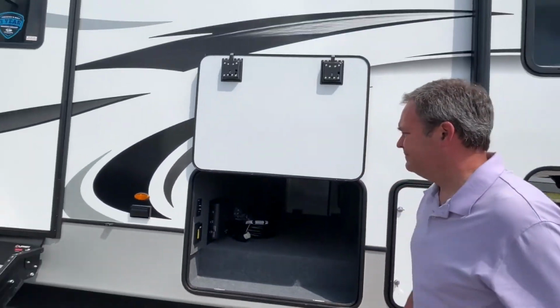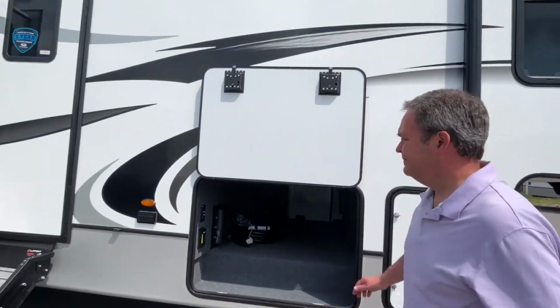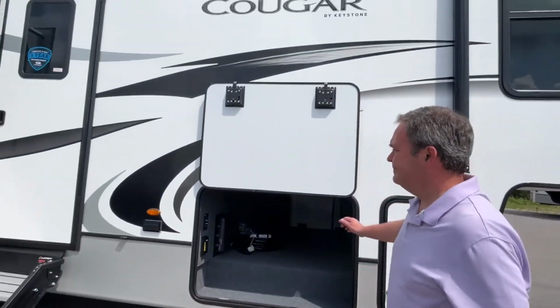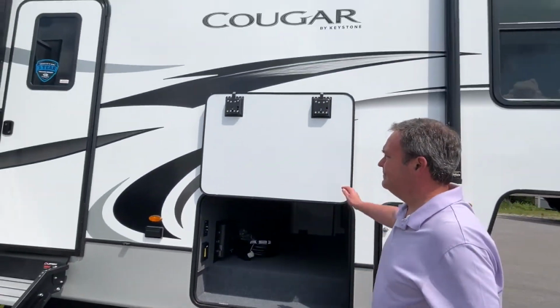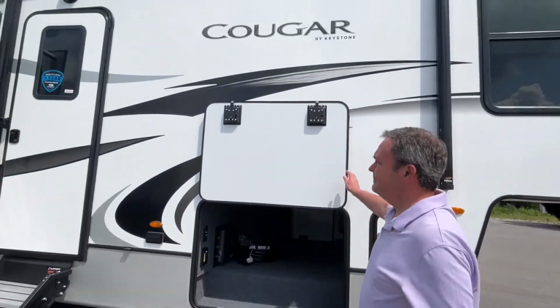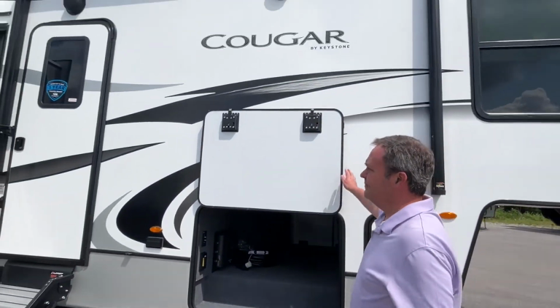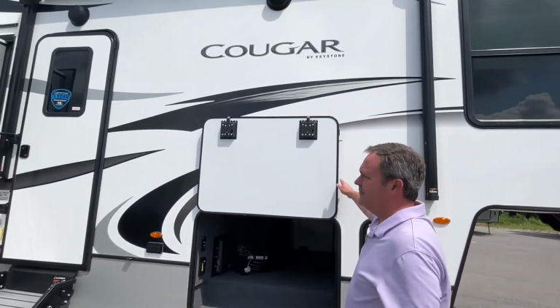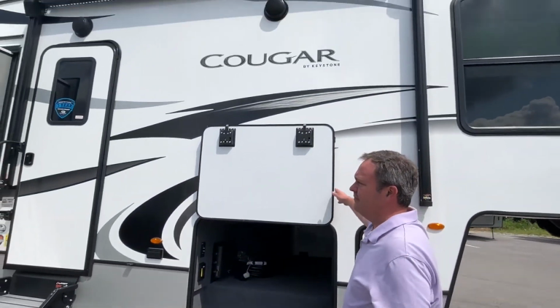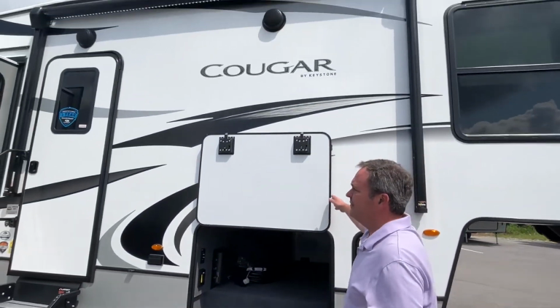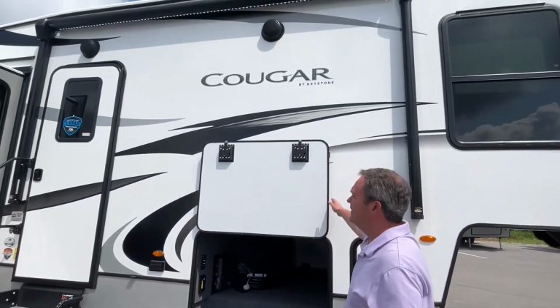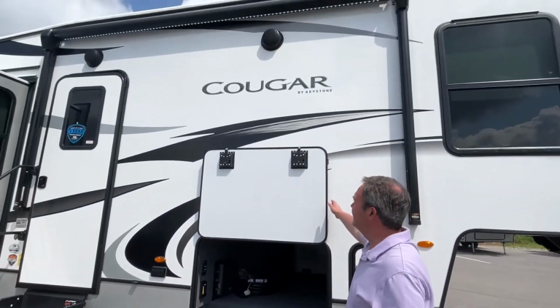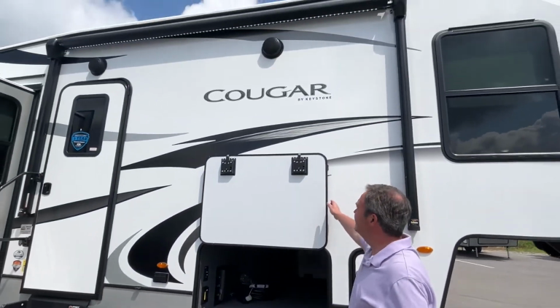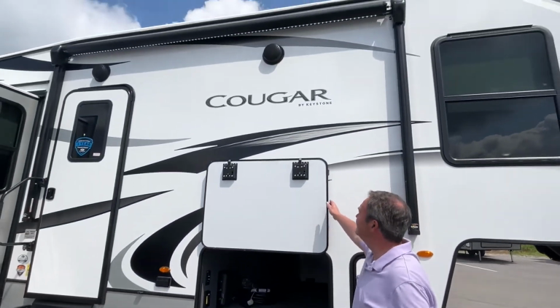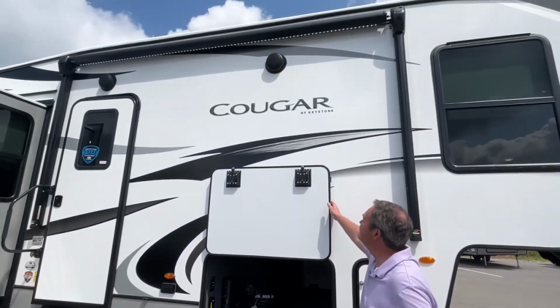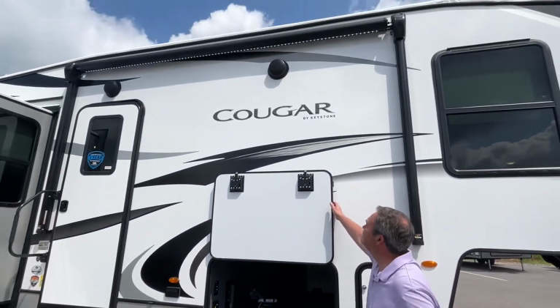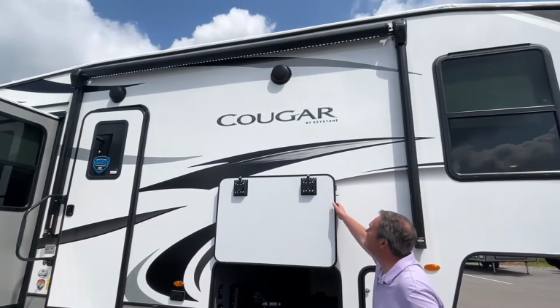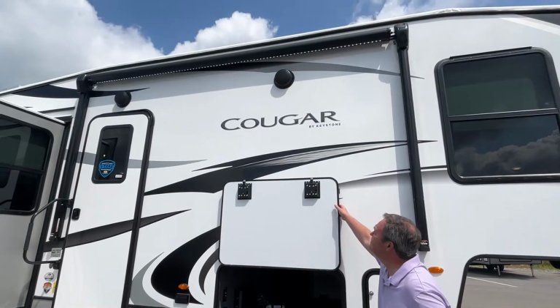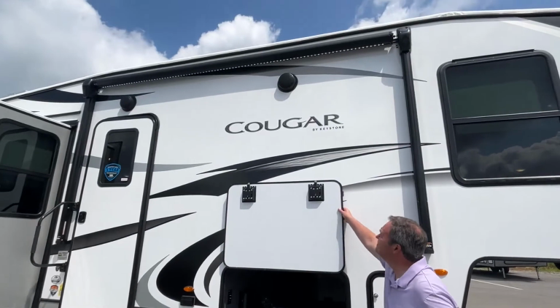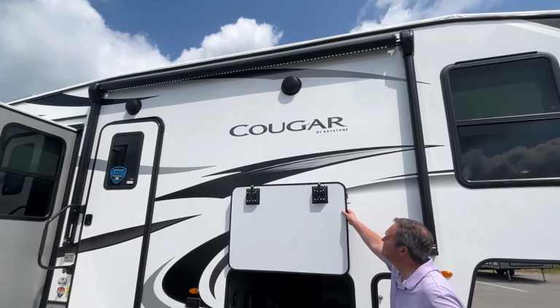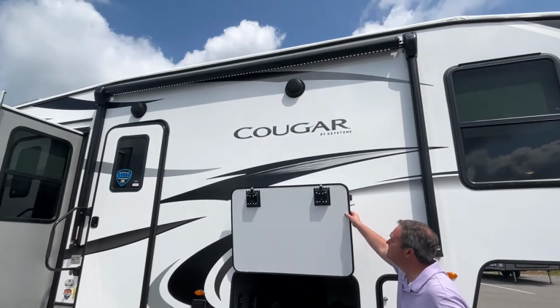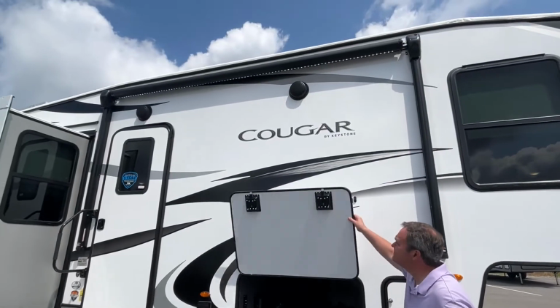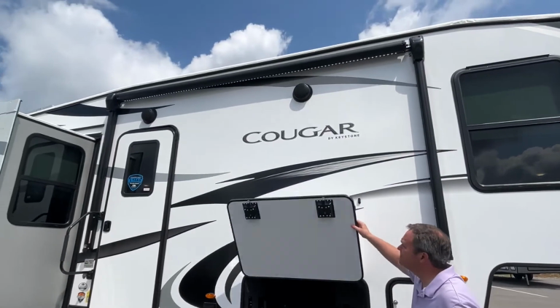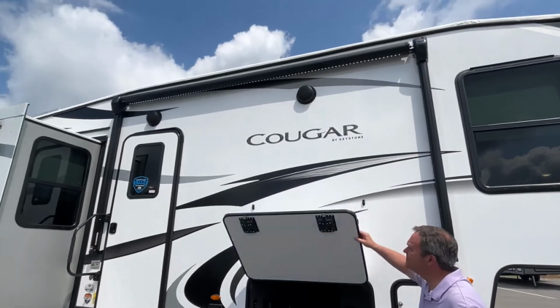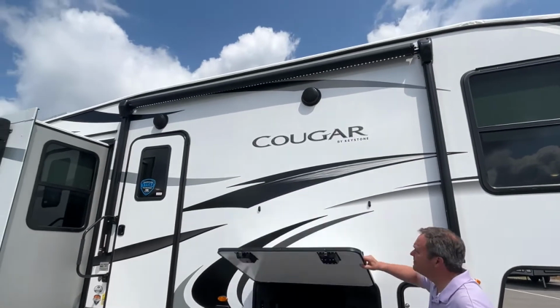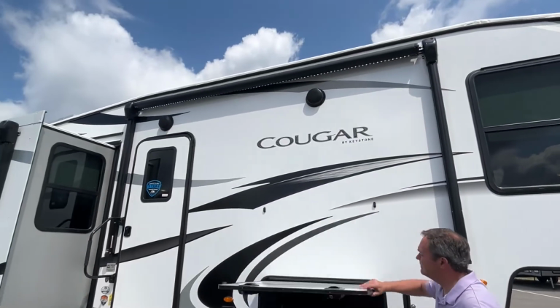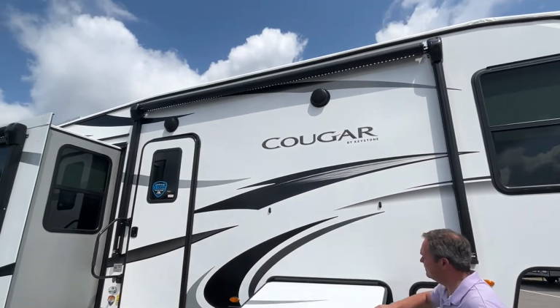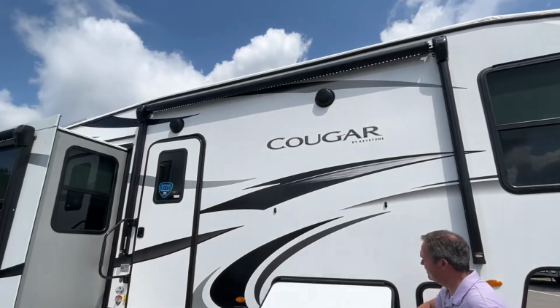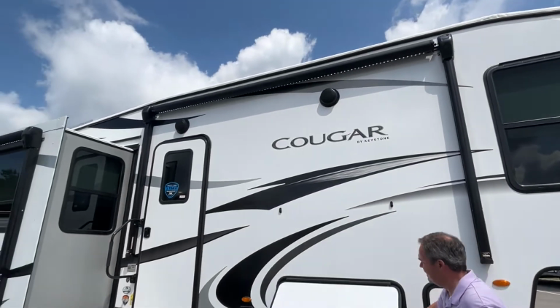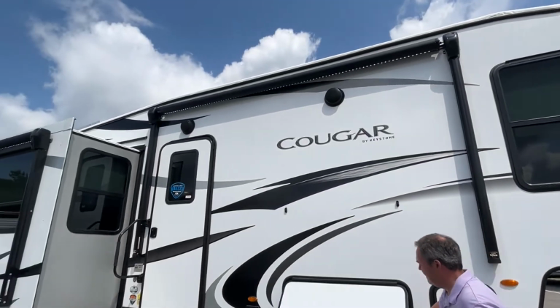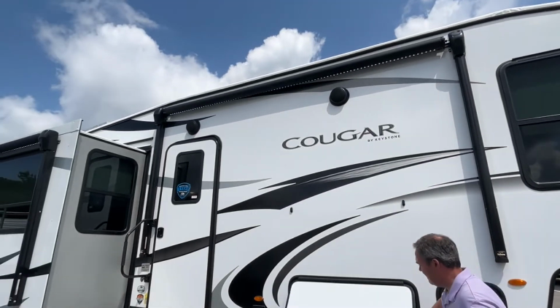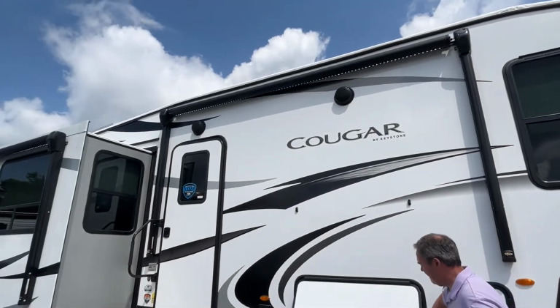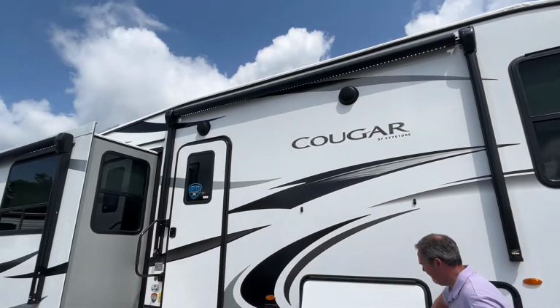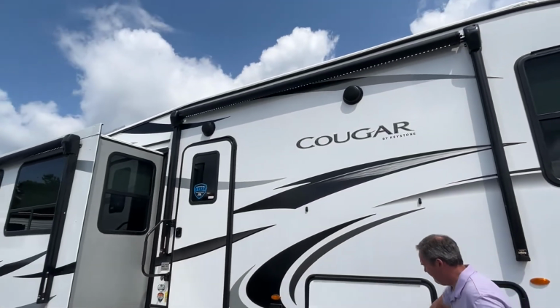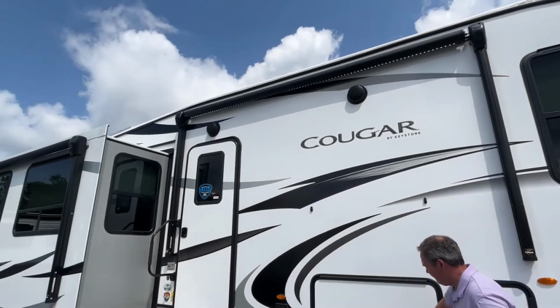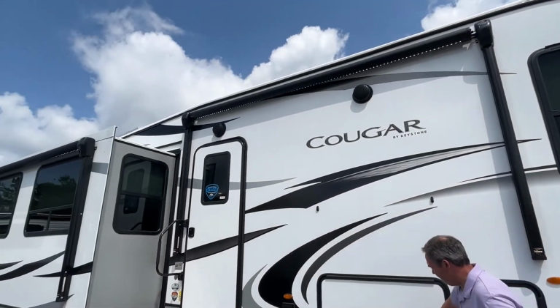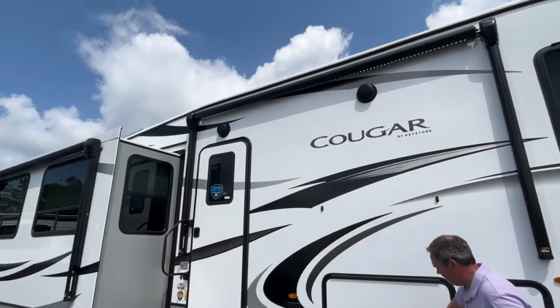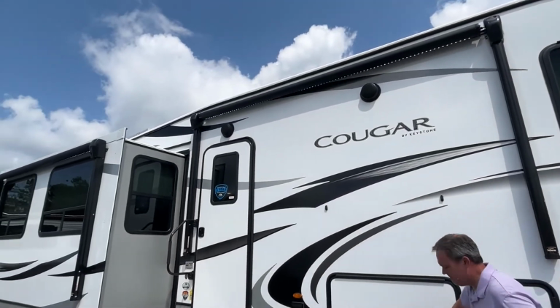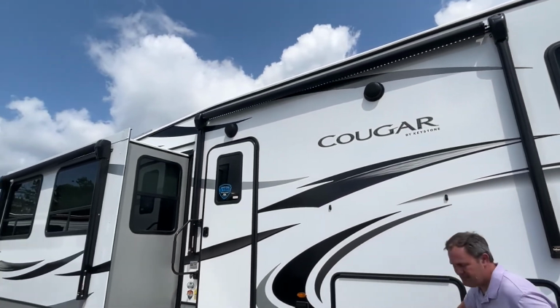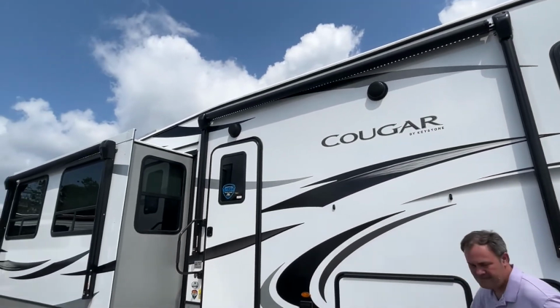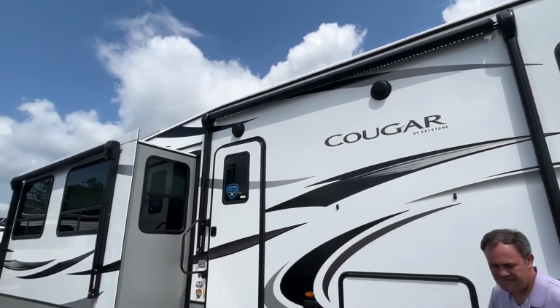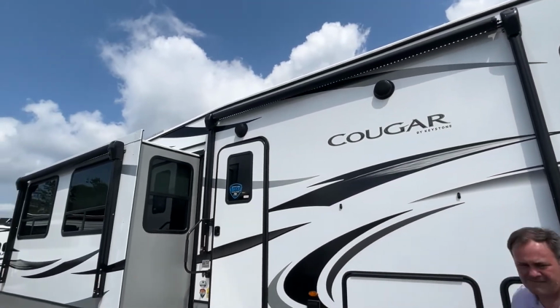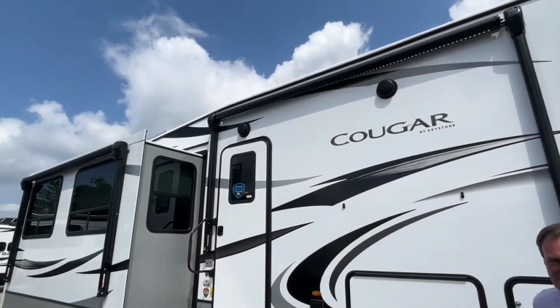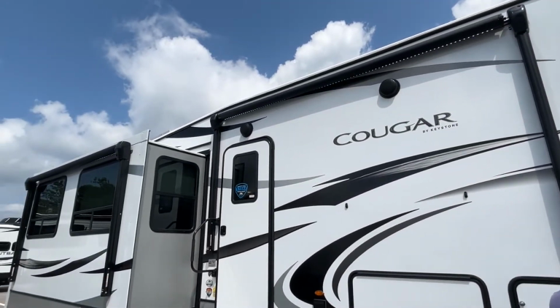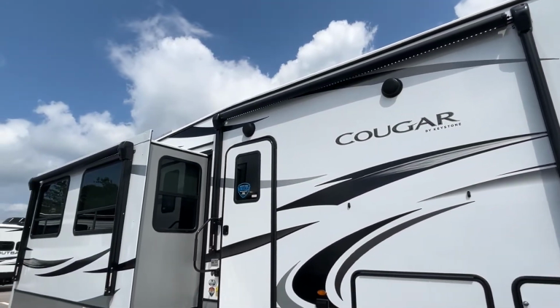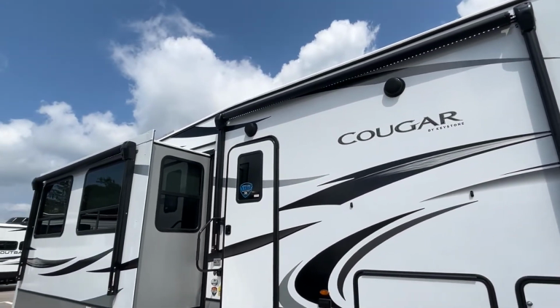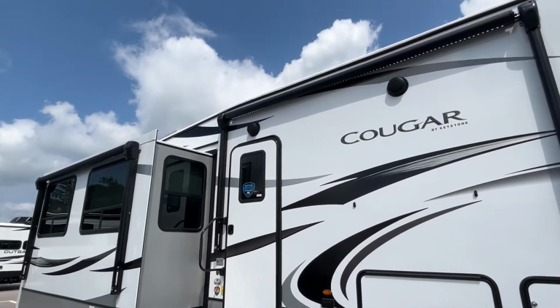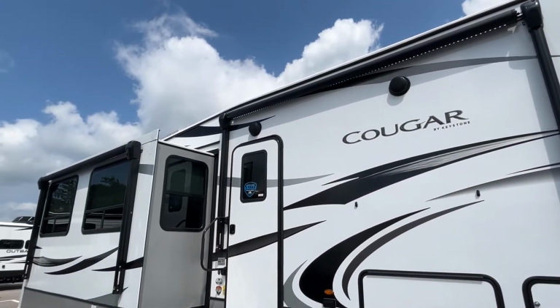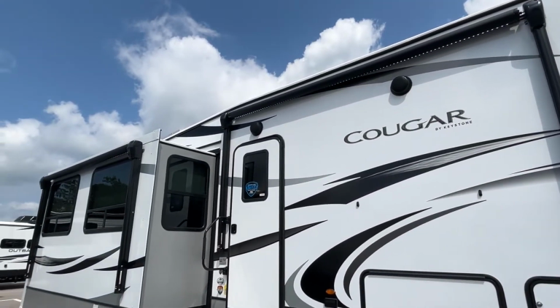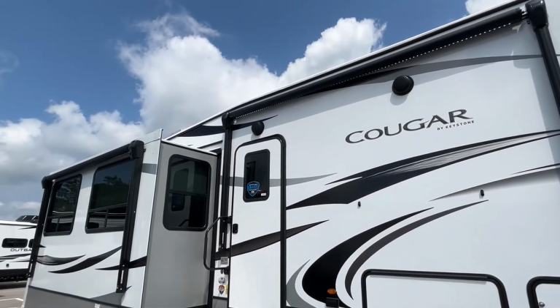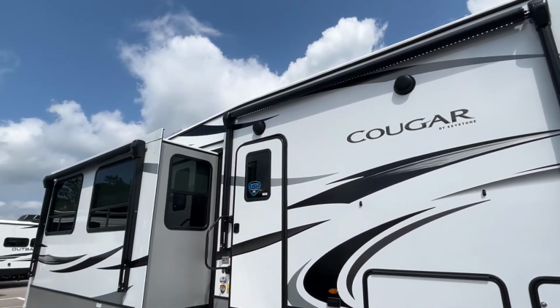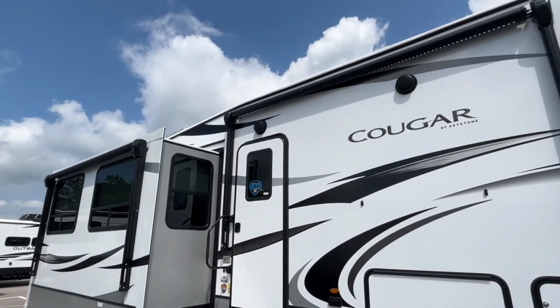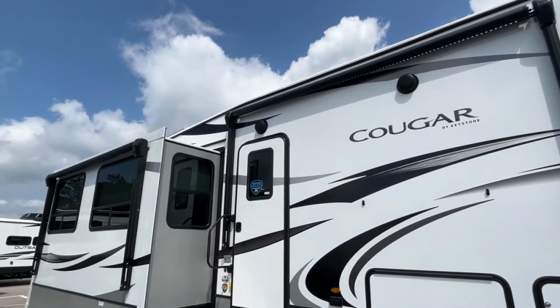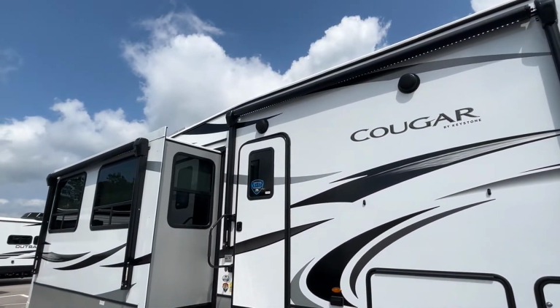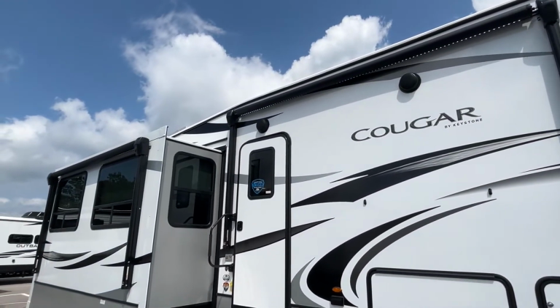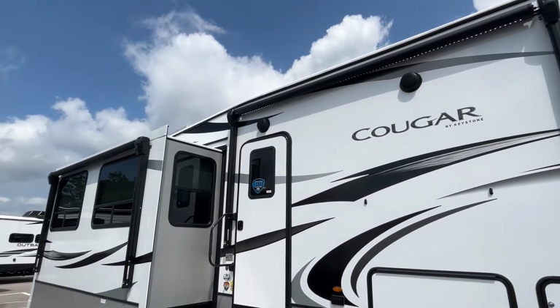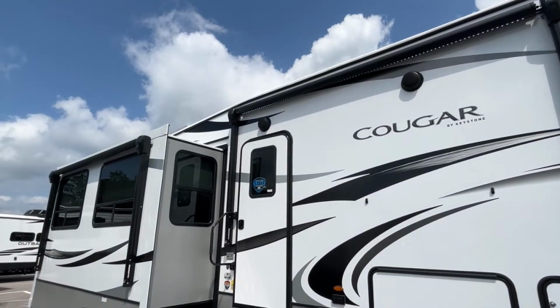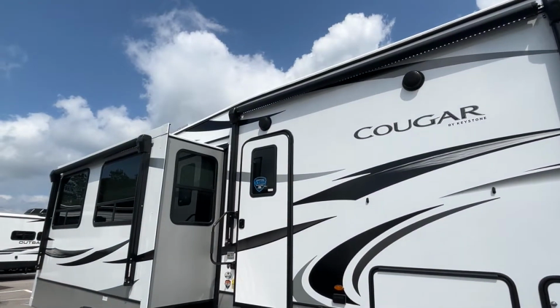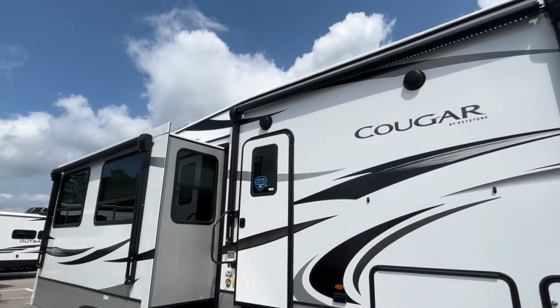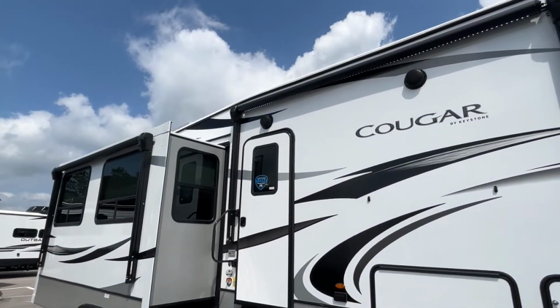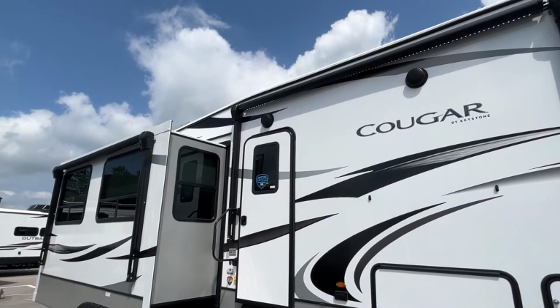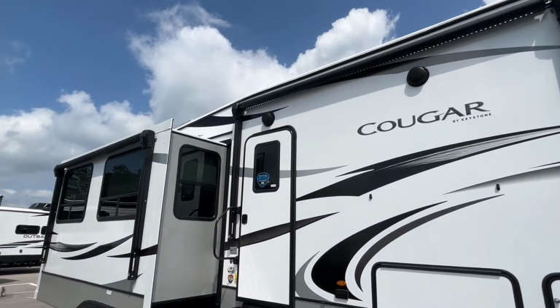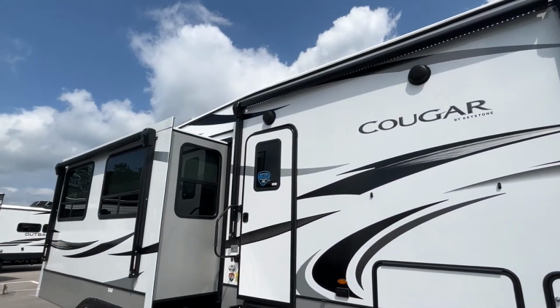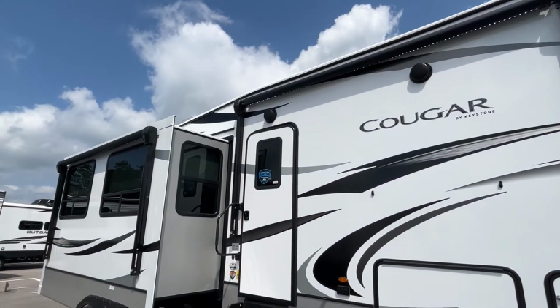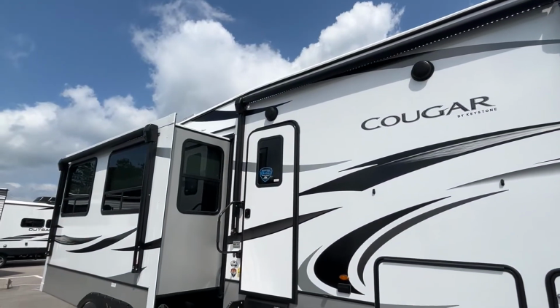Backing up, you're going to see that you have two power awnings. Both have got an LED light strip.